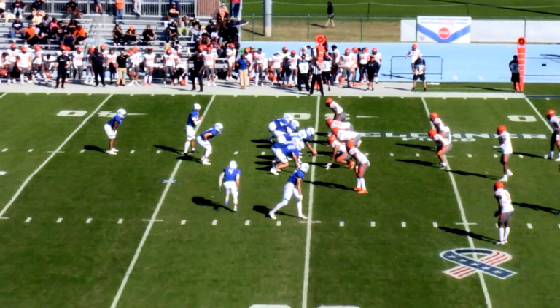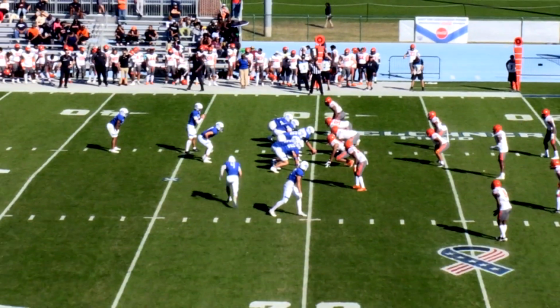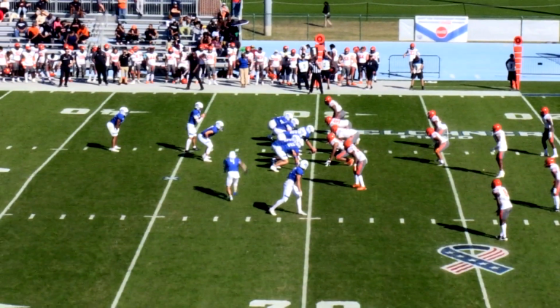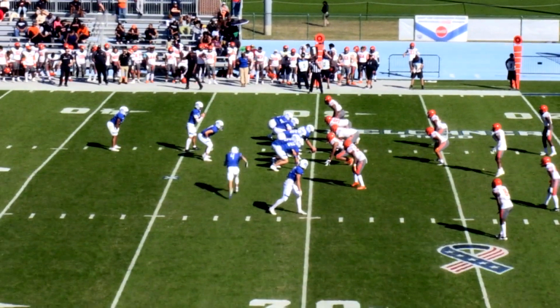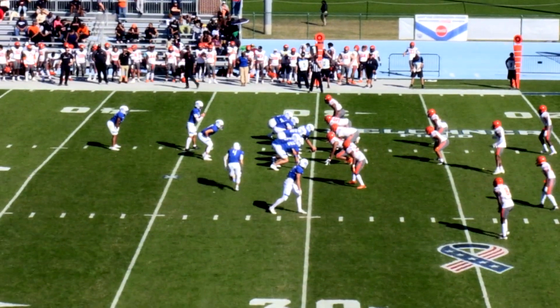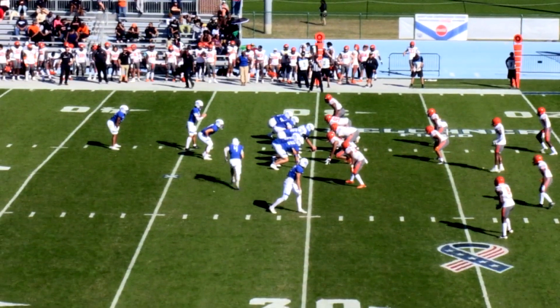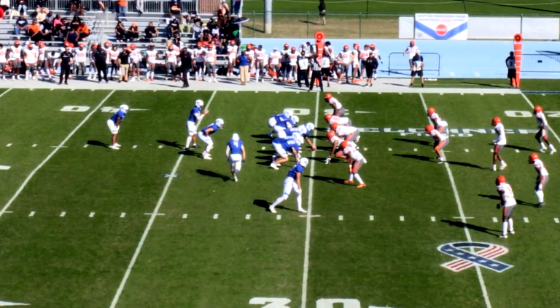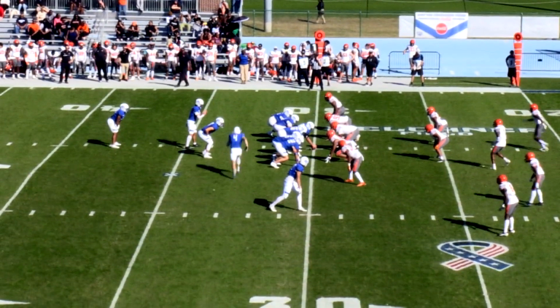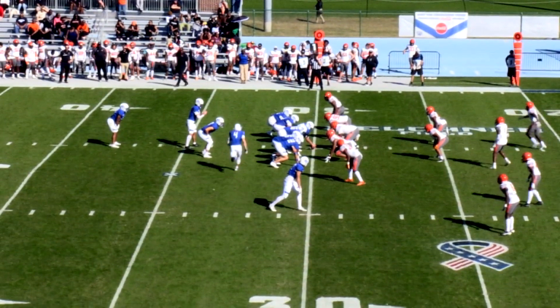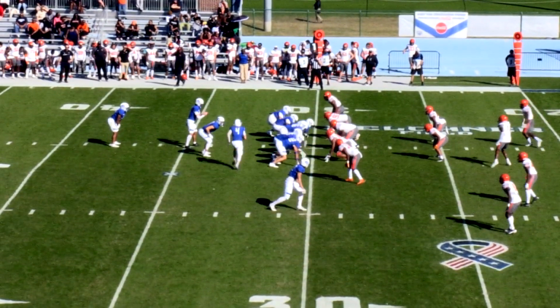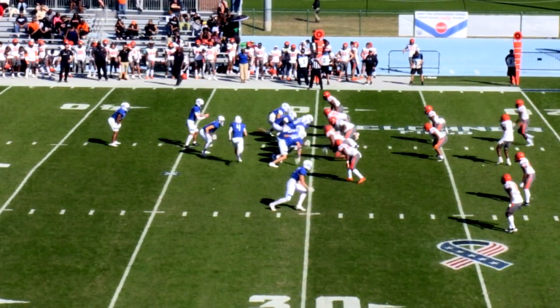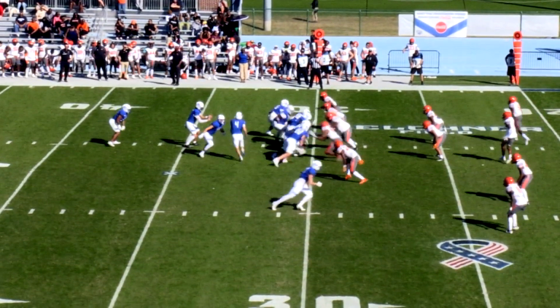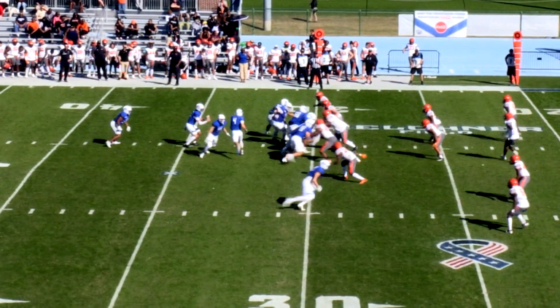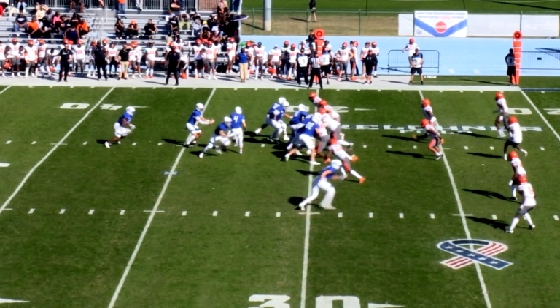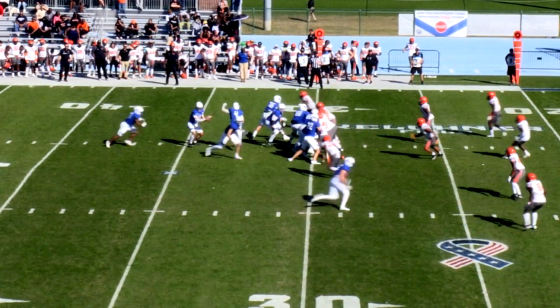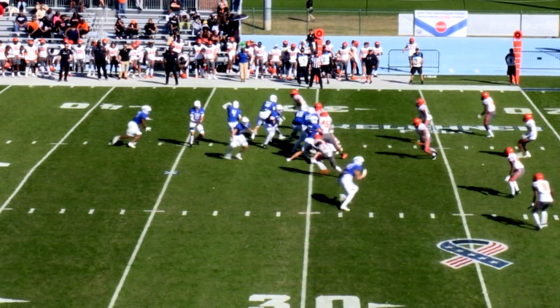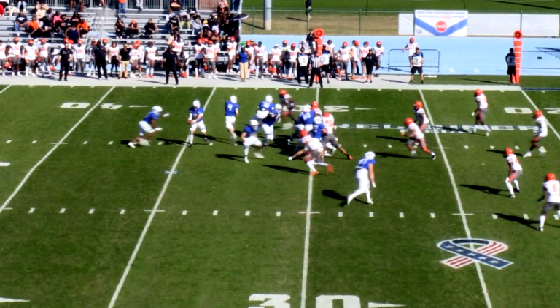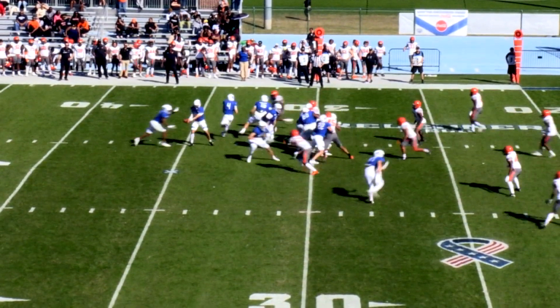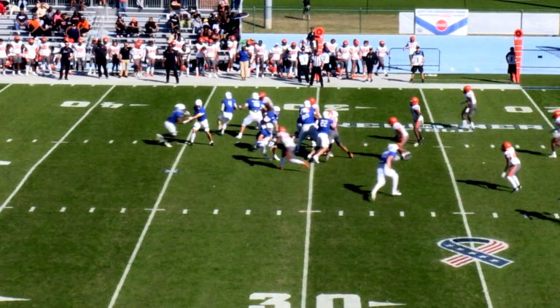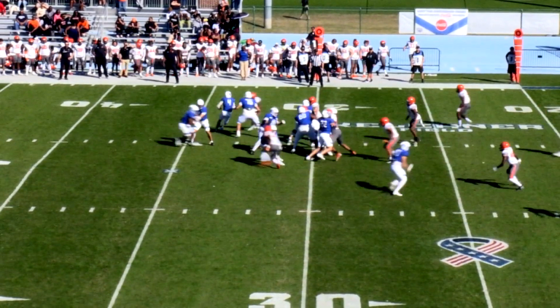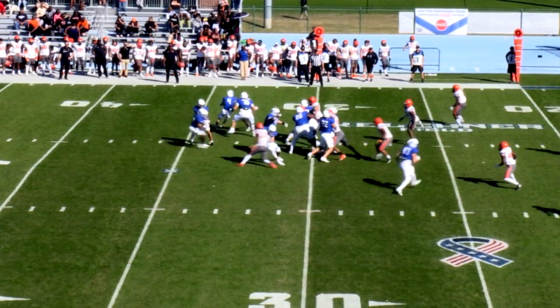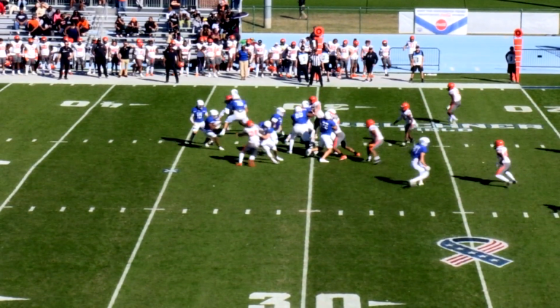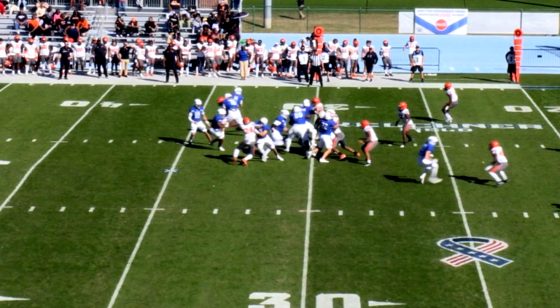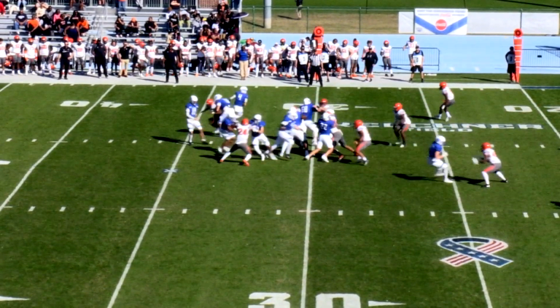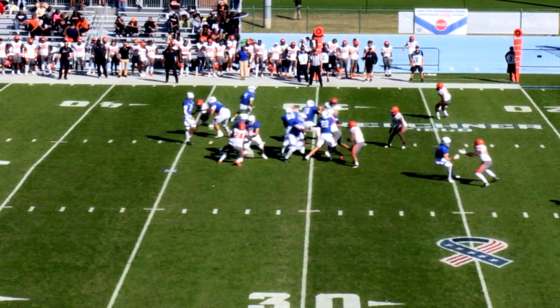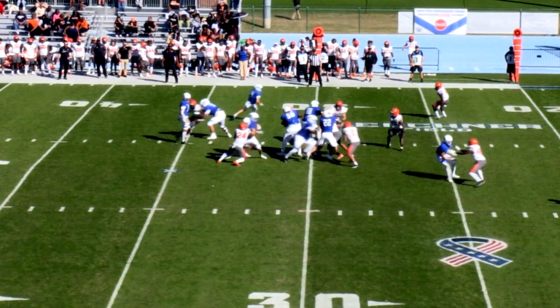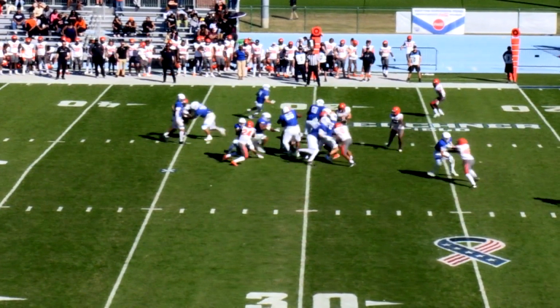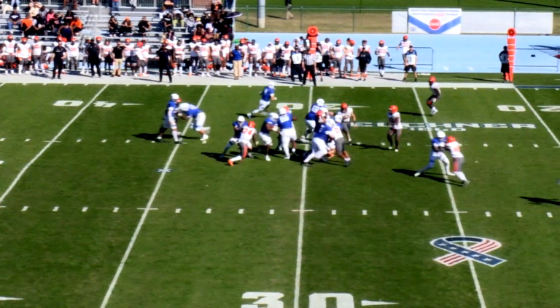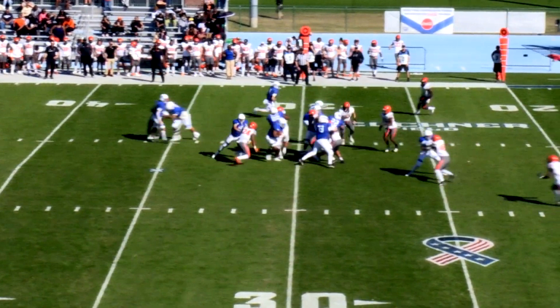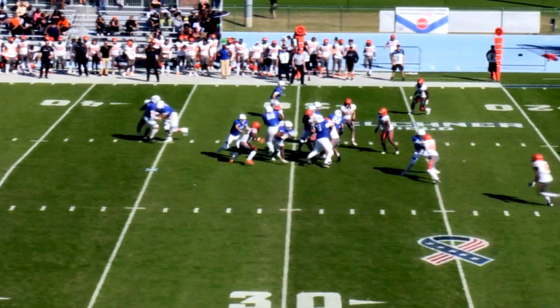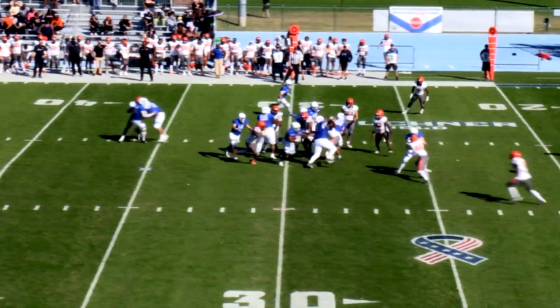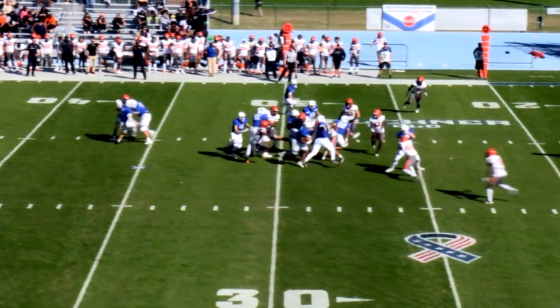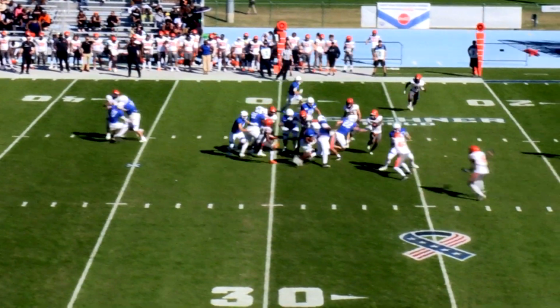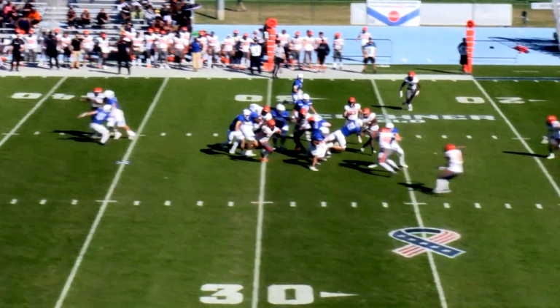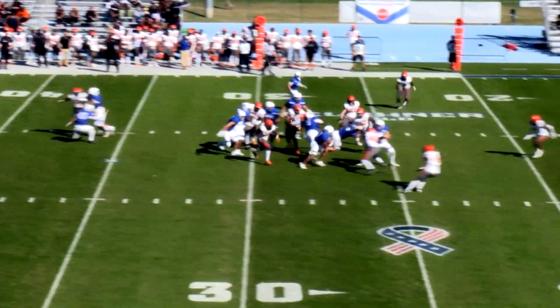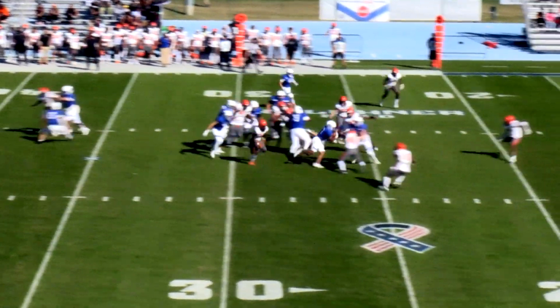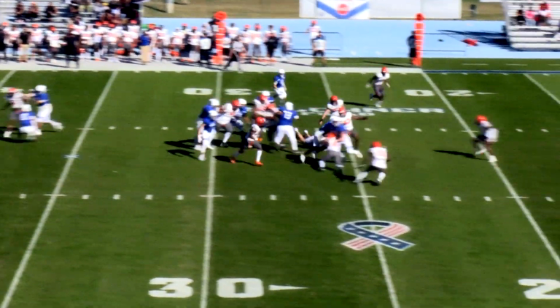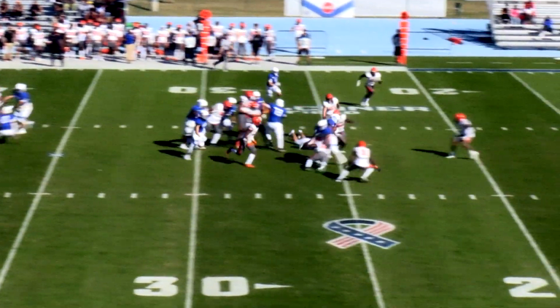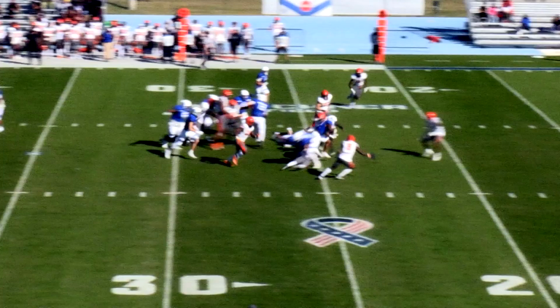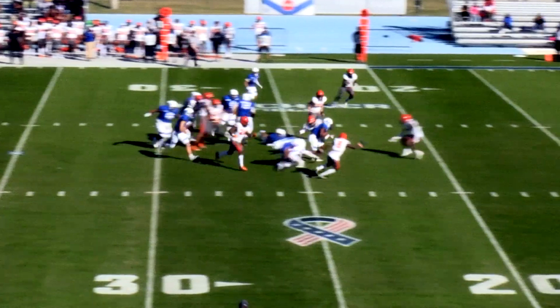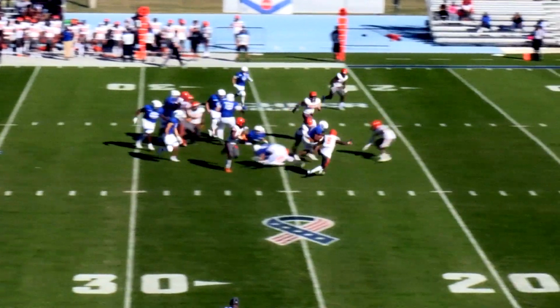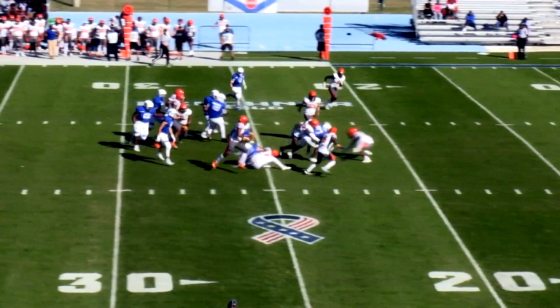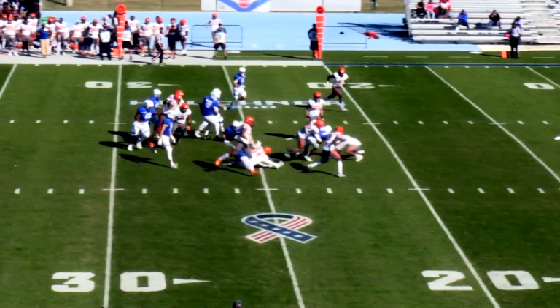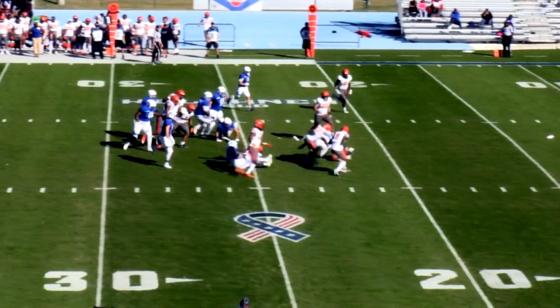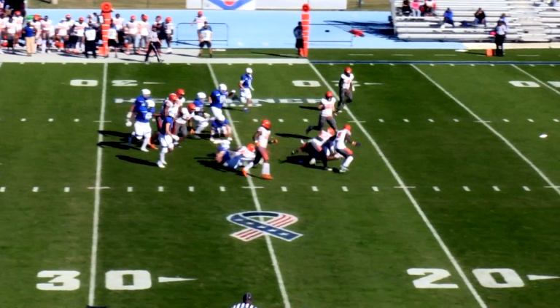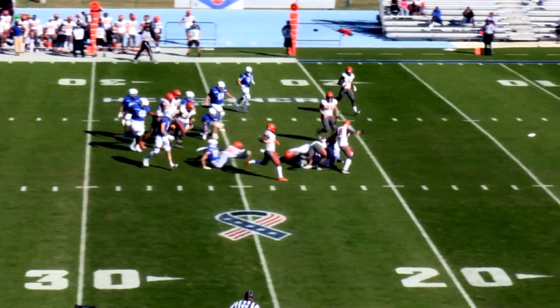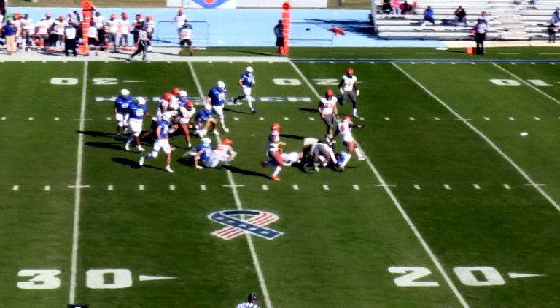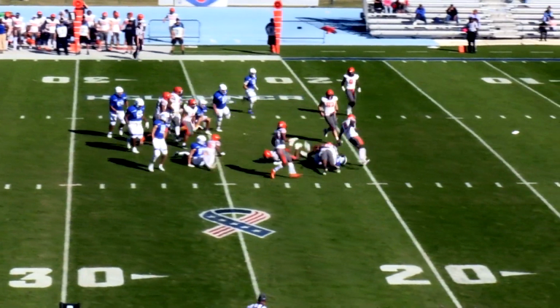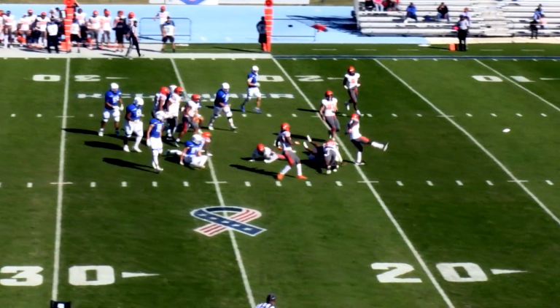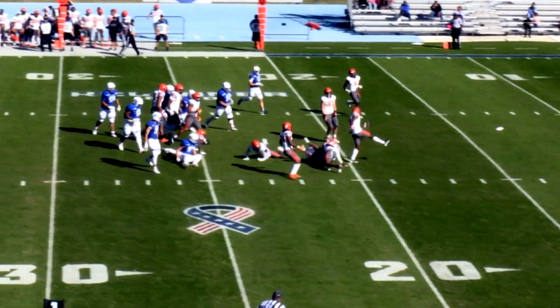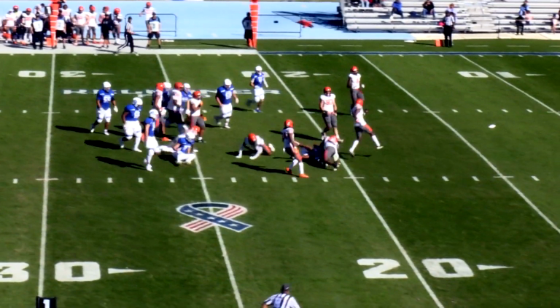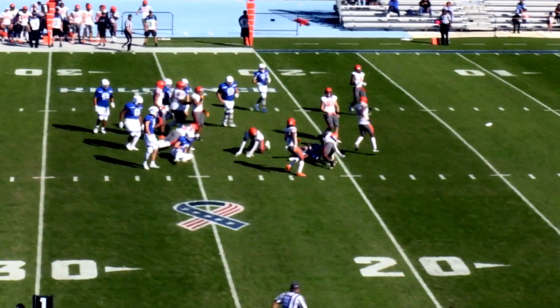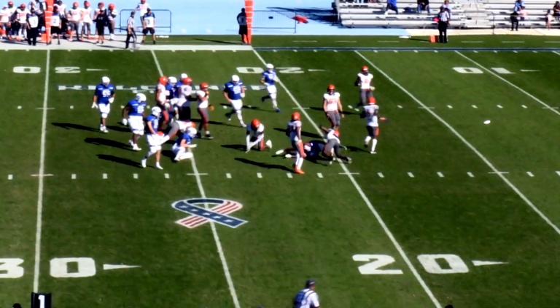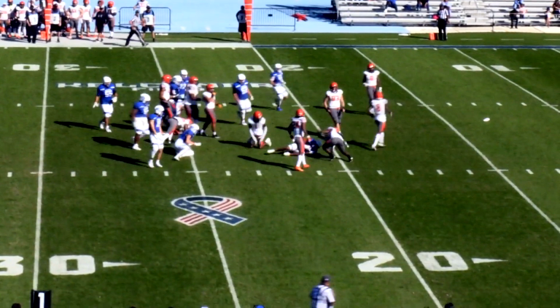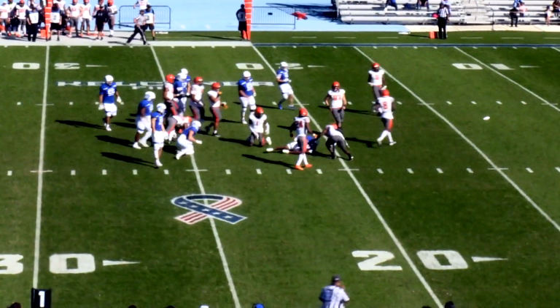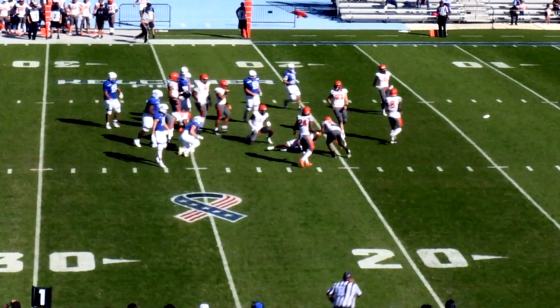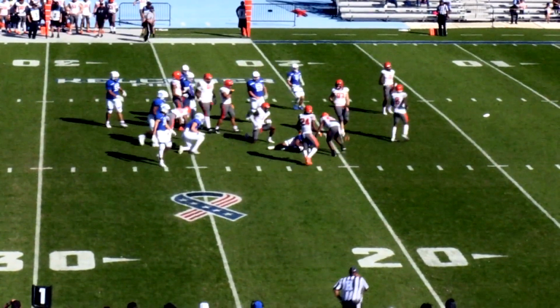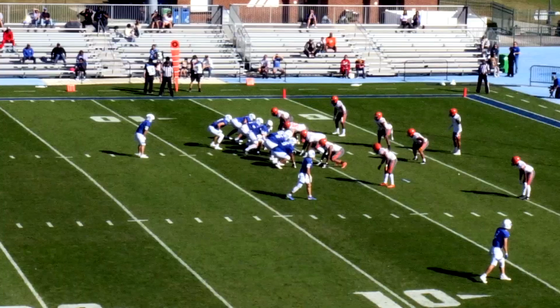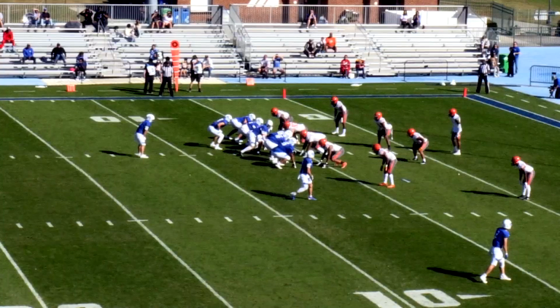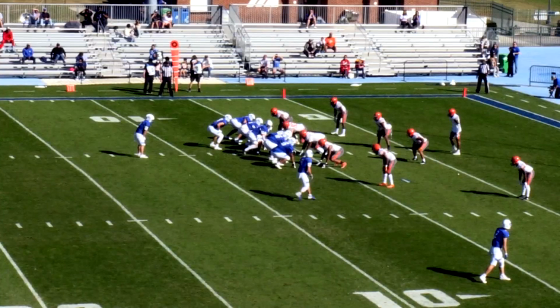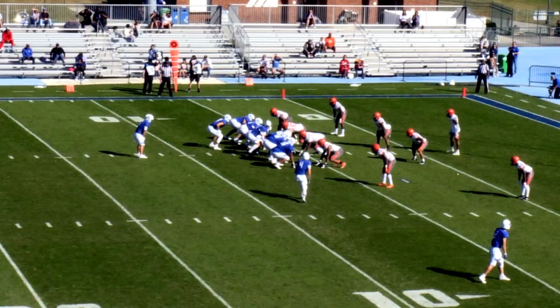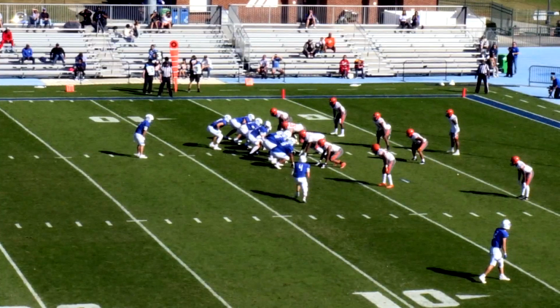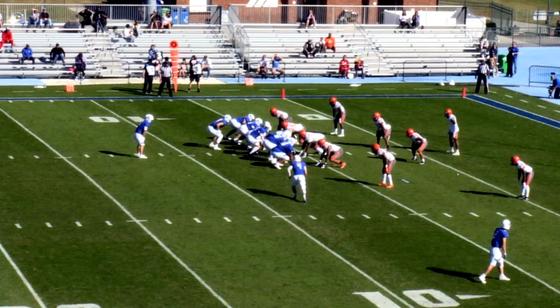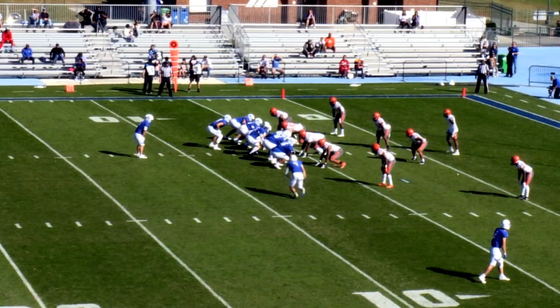No one has run for more than 82 yards in a game this year for the Captains. Another run here, and there goes Lennon again, to the left.